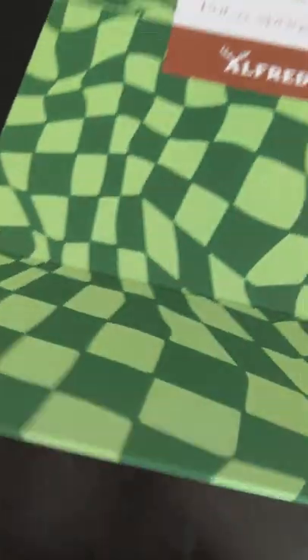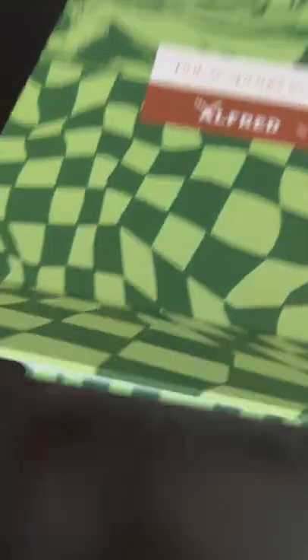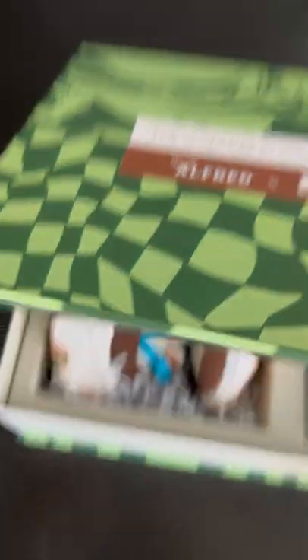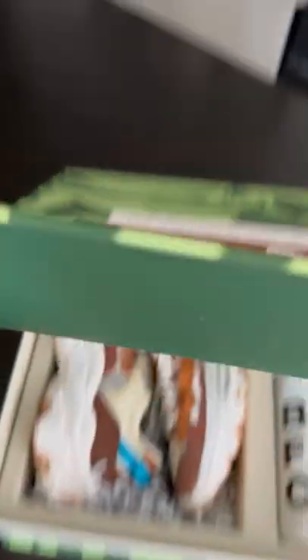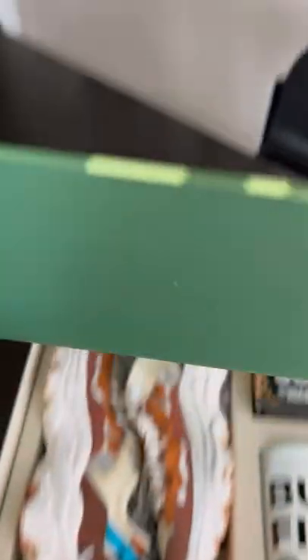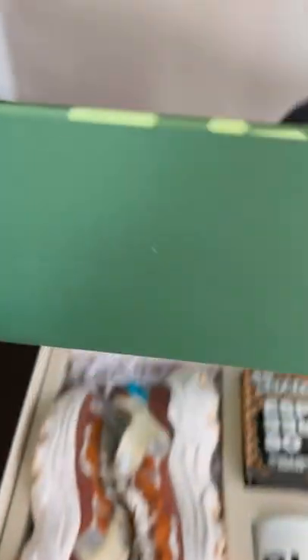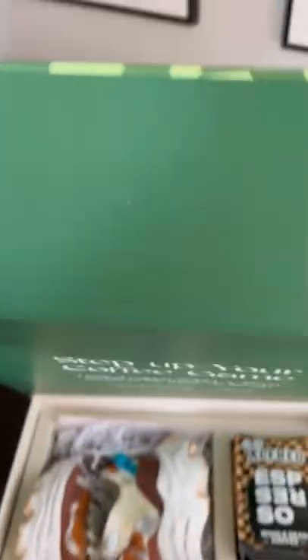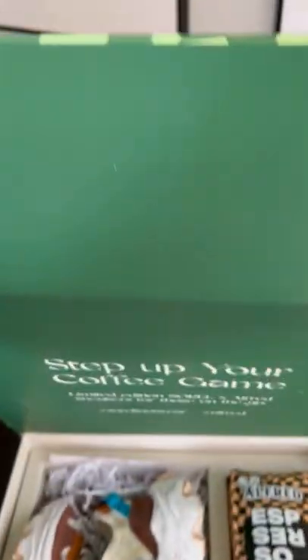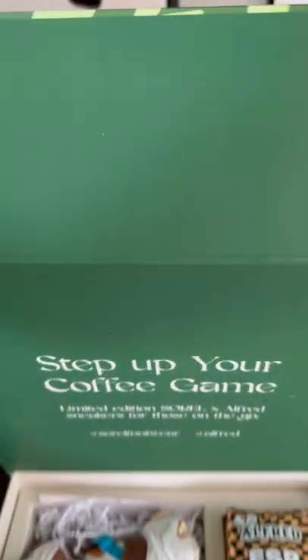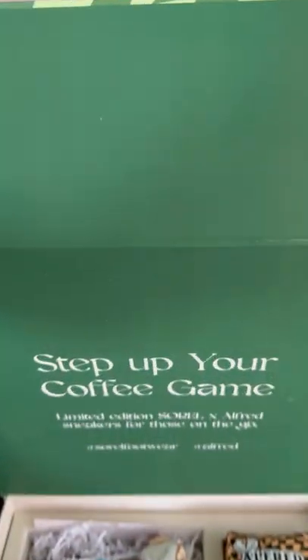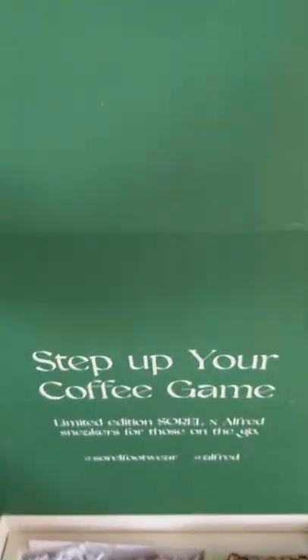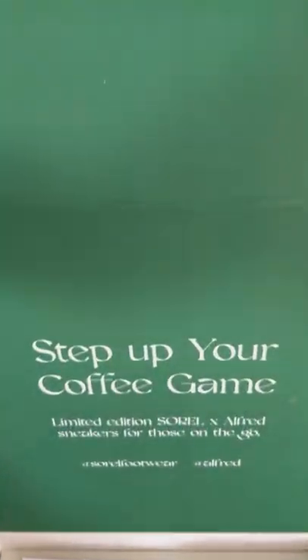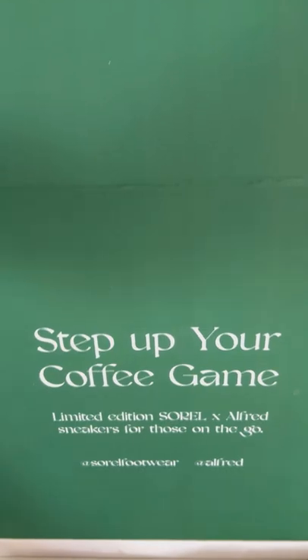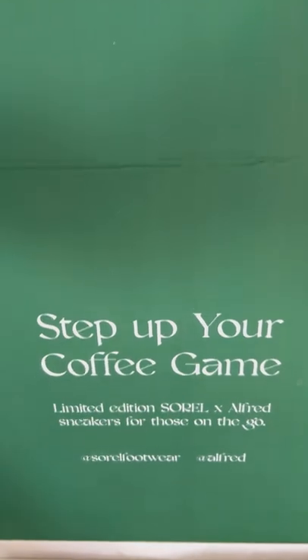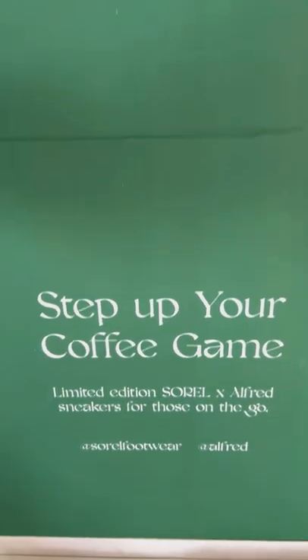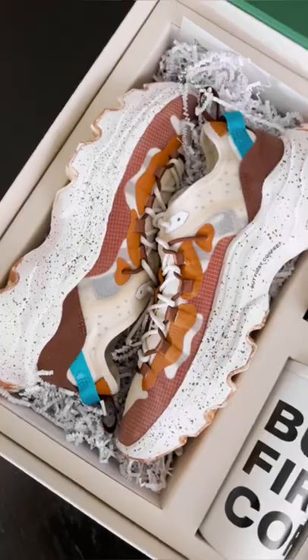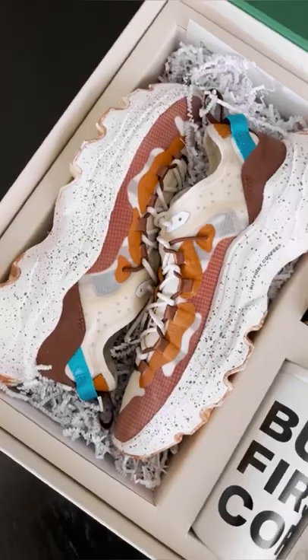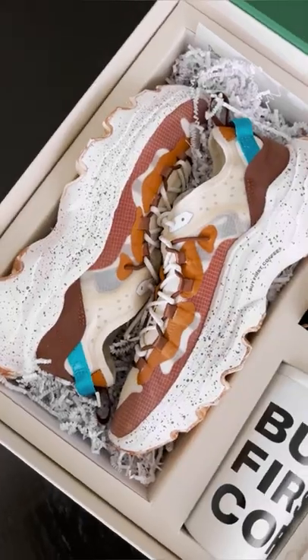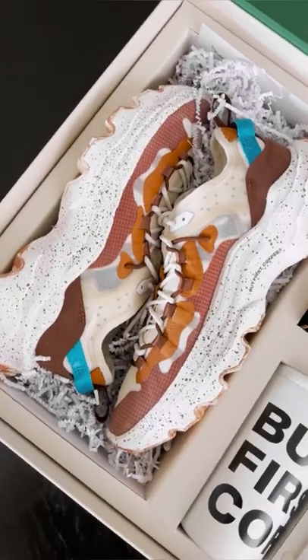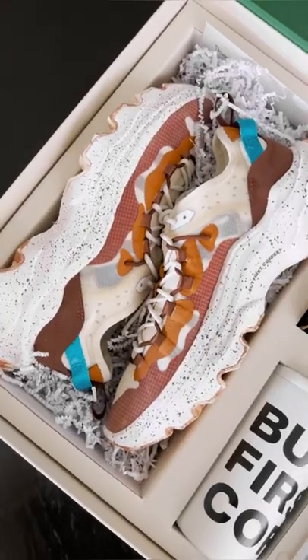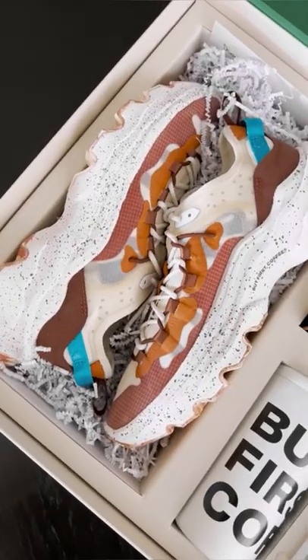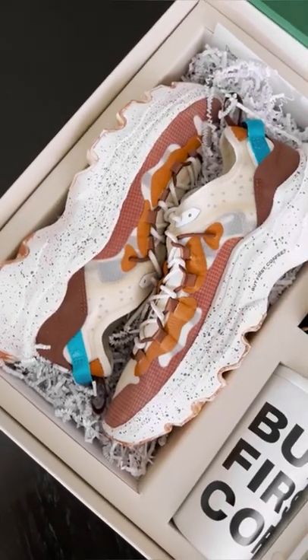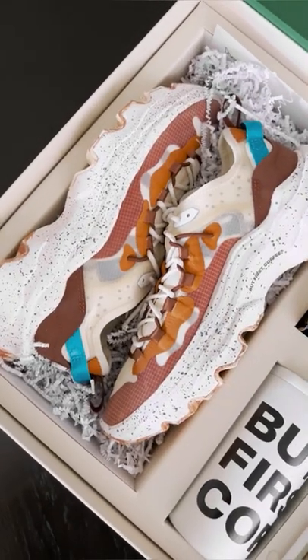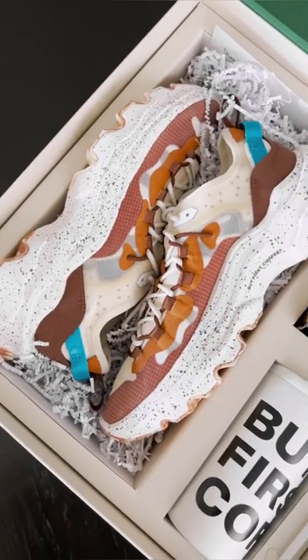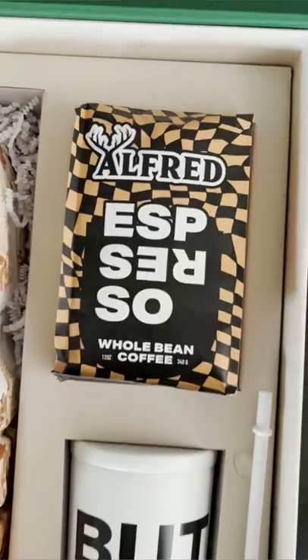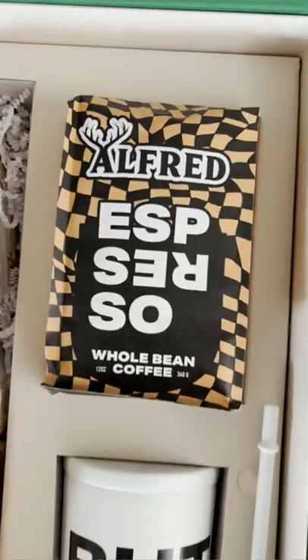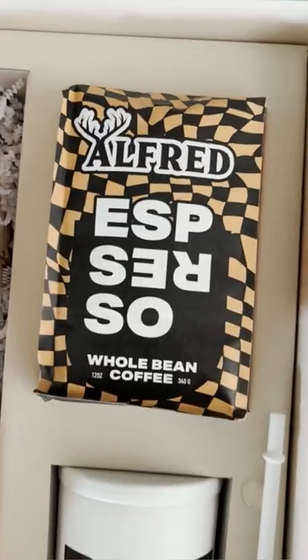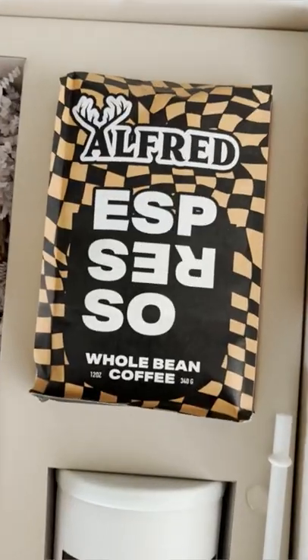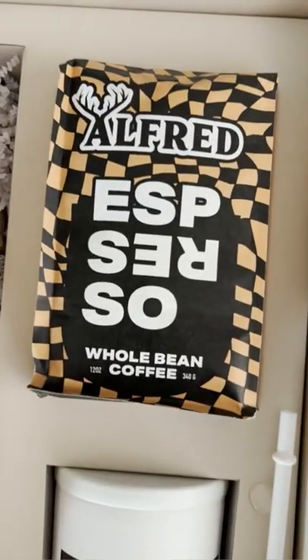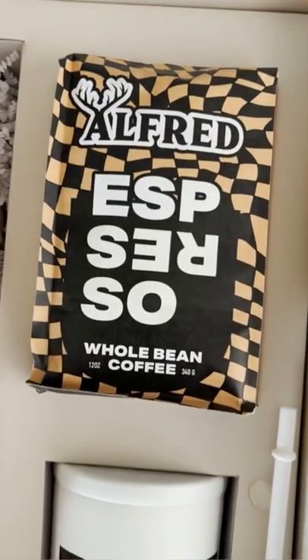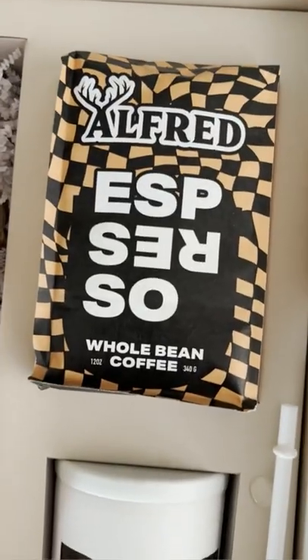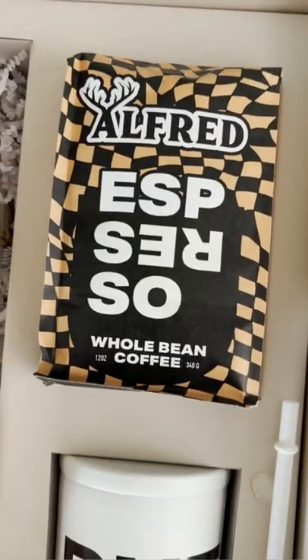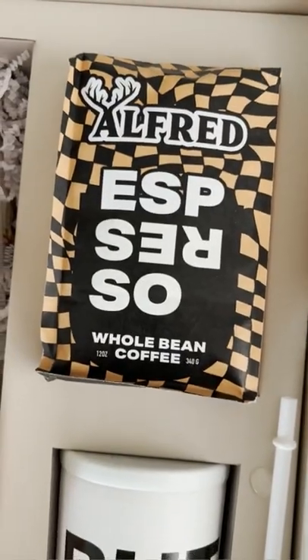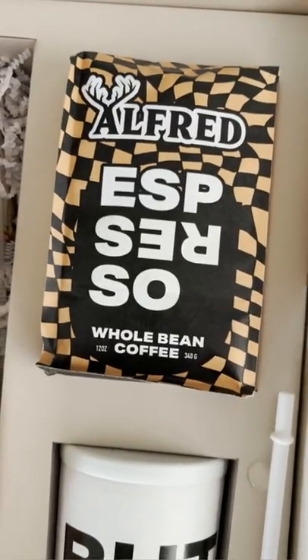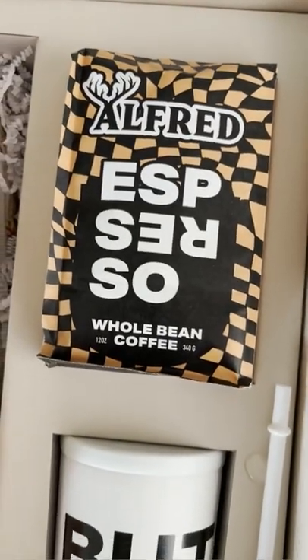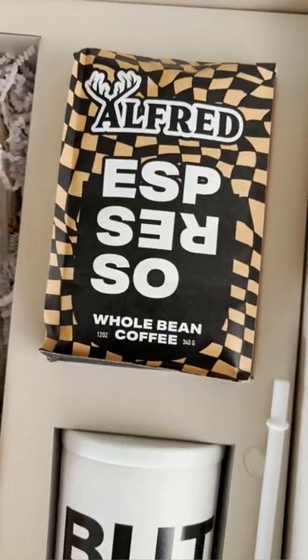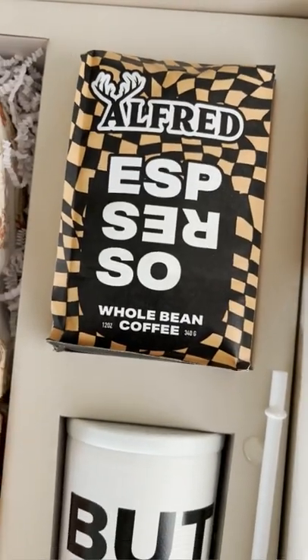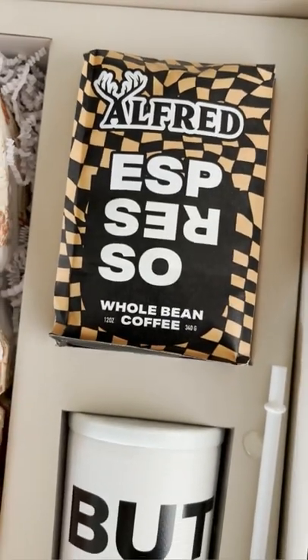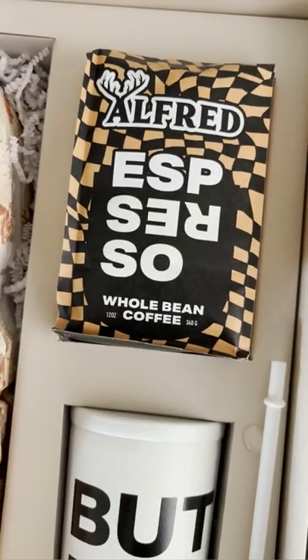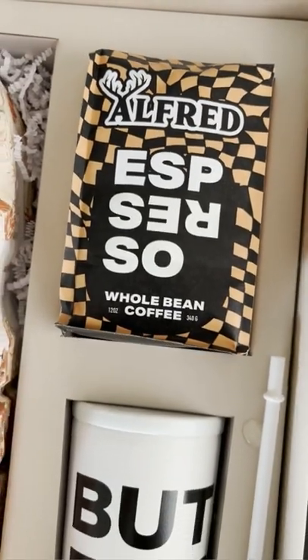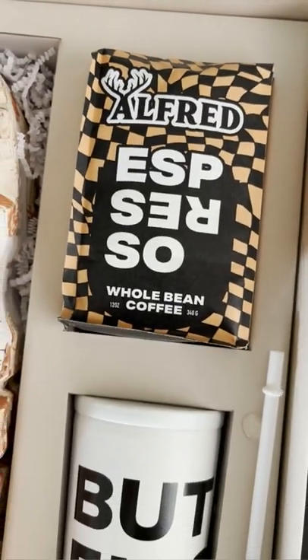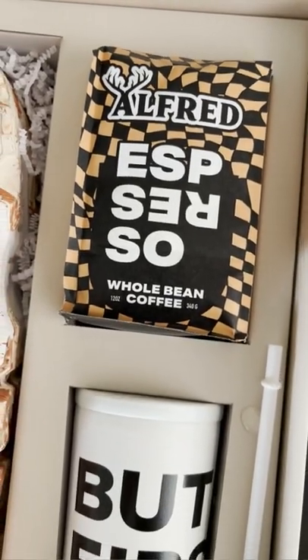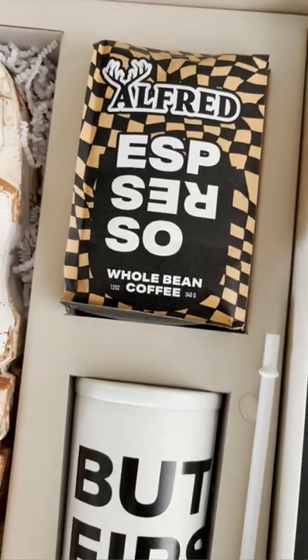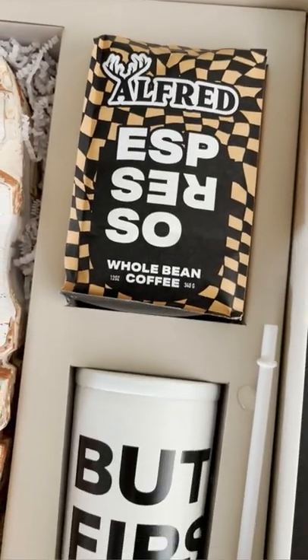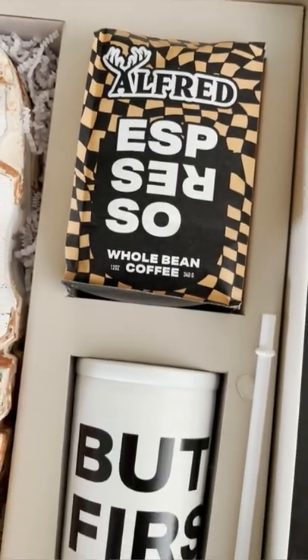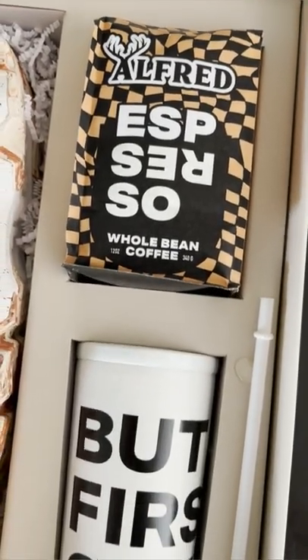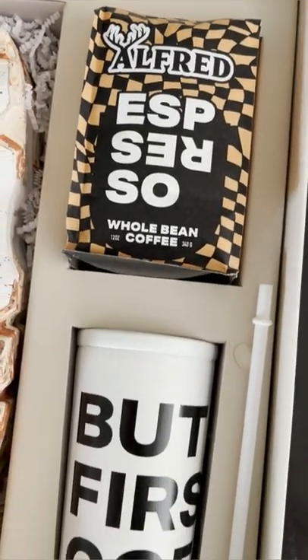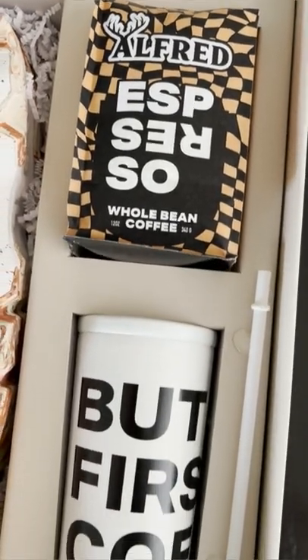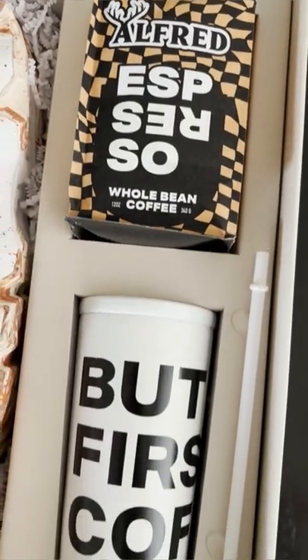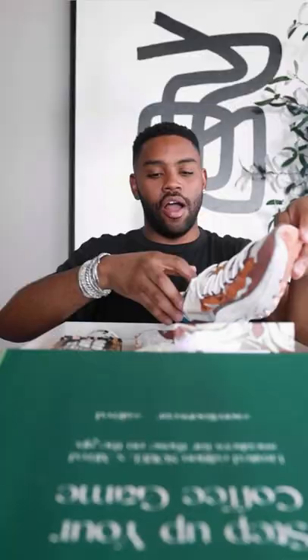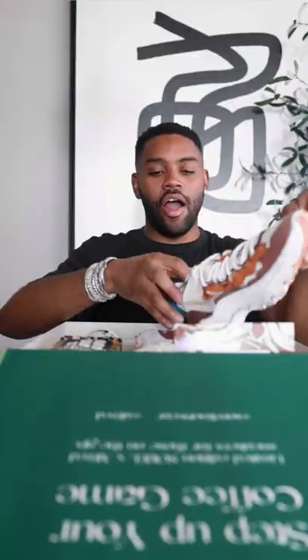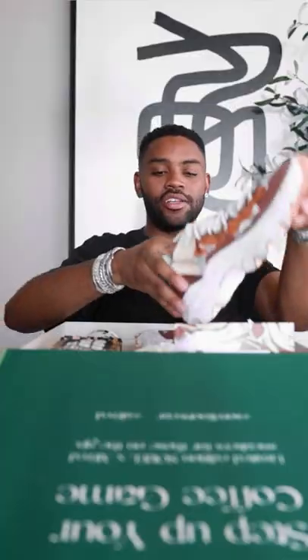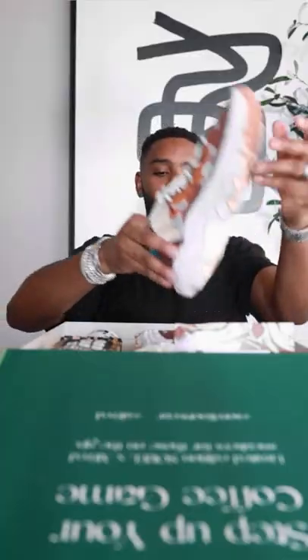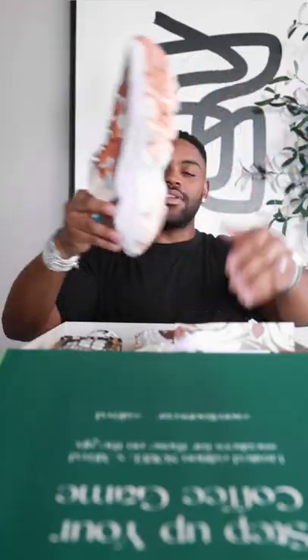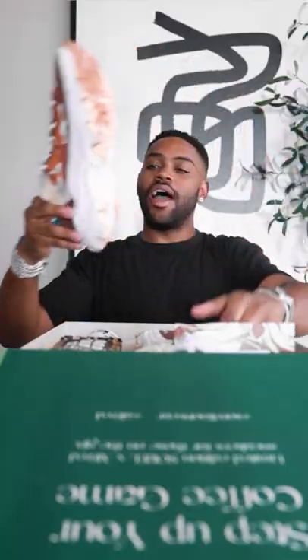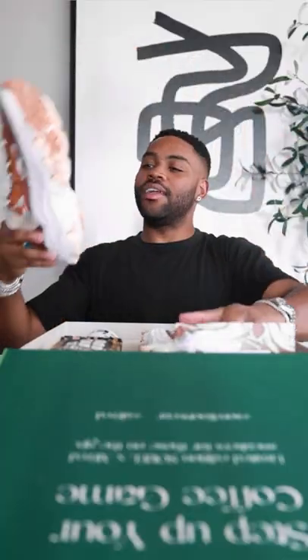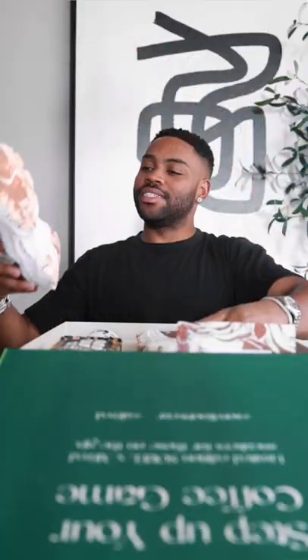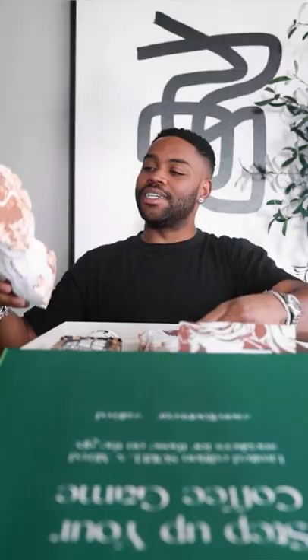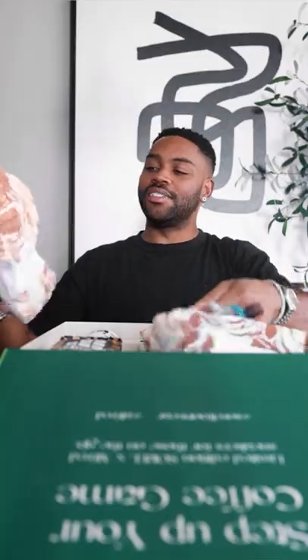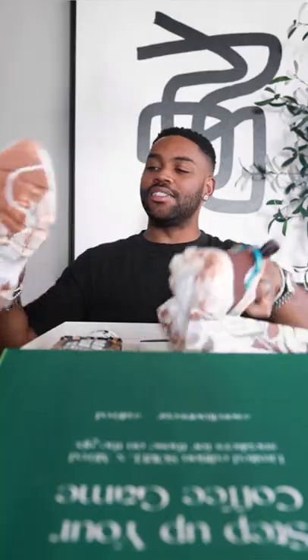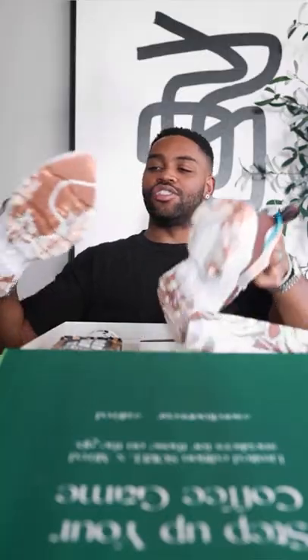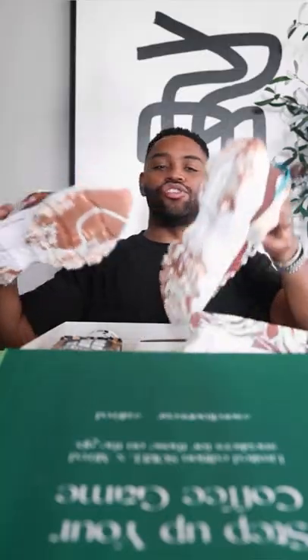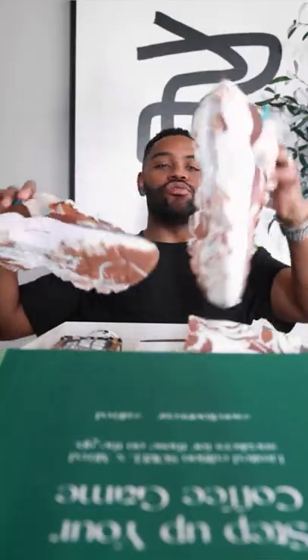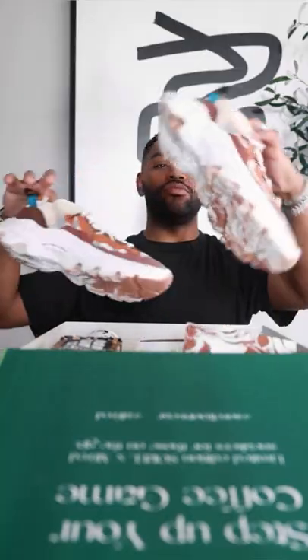And inside the box, we have the sneakers, of course, Alfred Coffee Beans, and a to-go coffee cup. Alright, so now let's get to the shoes.